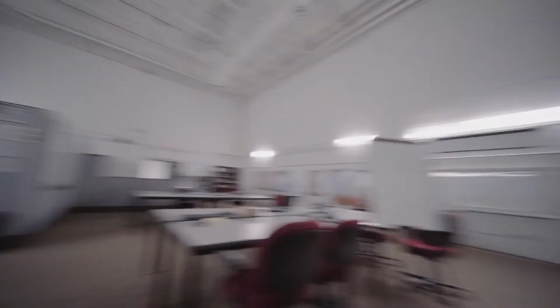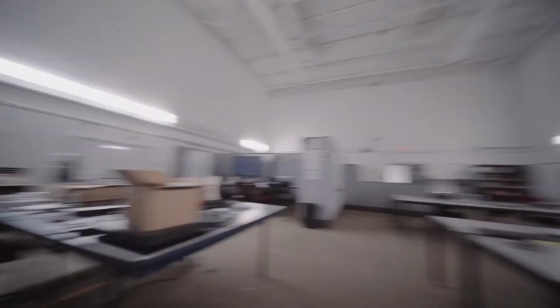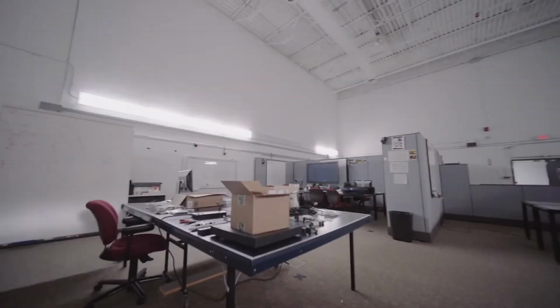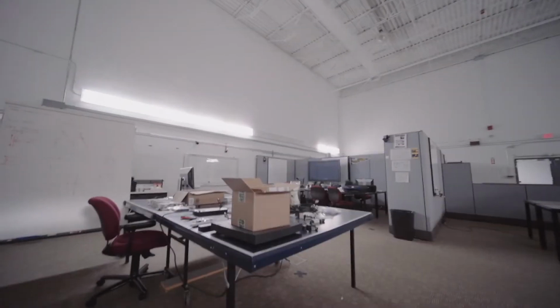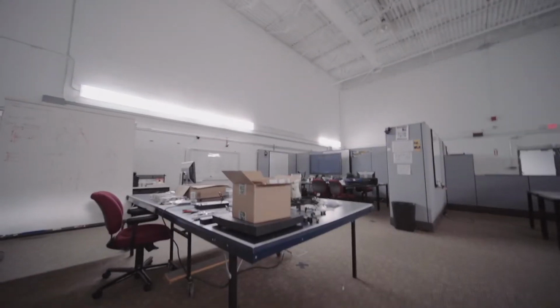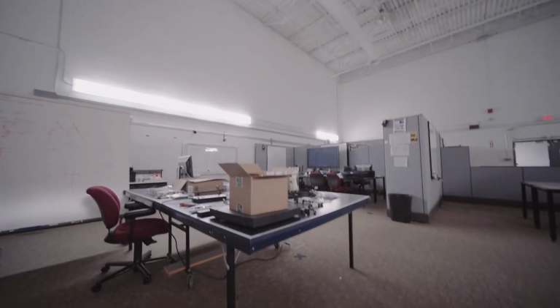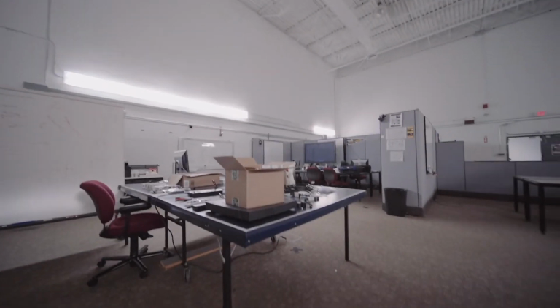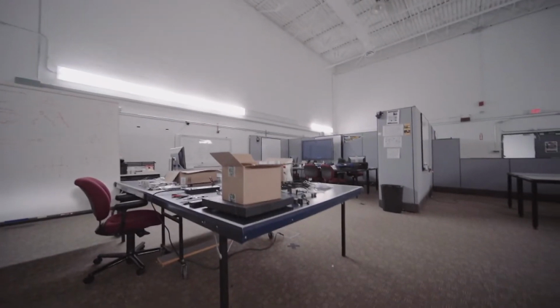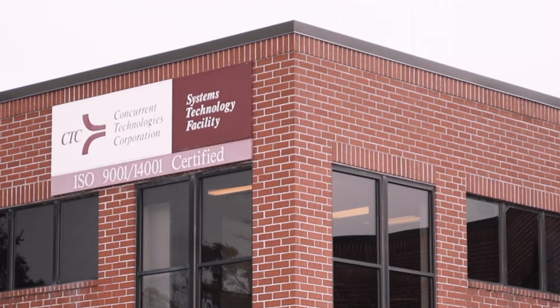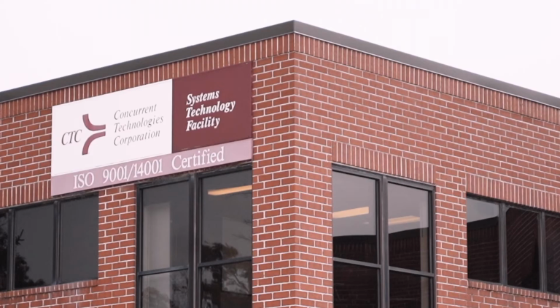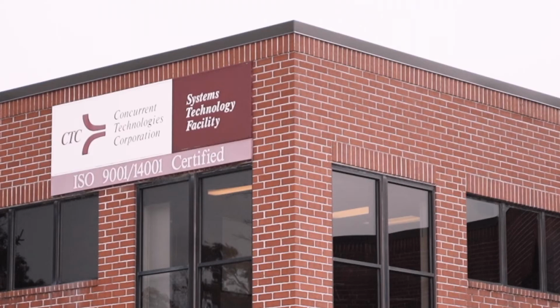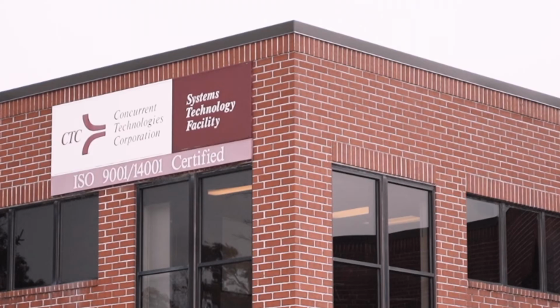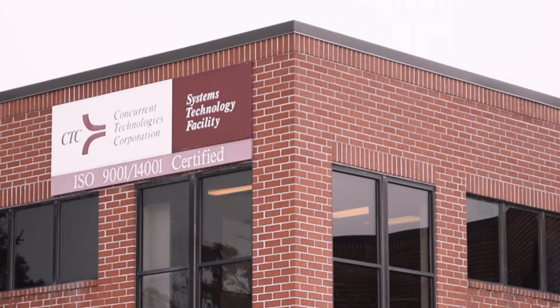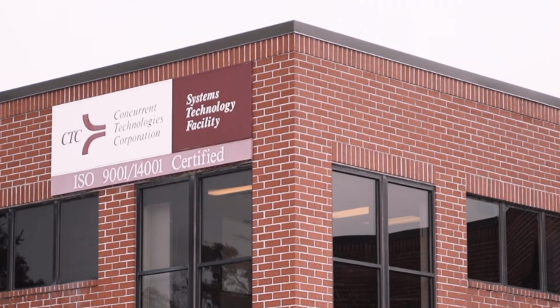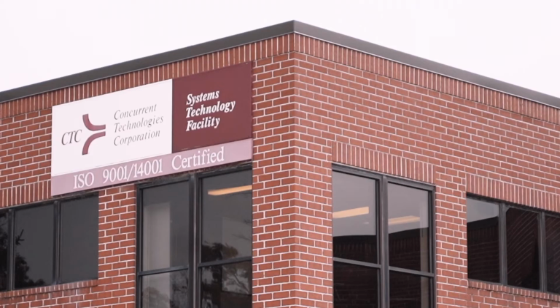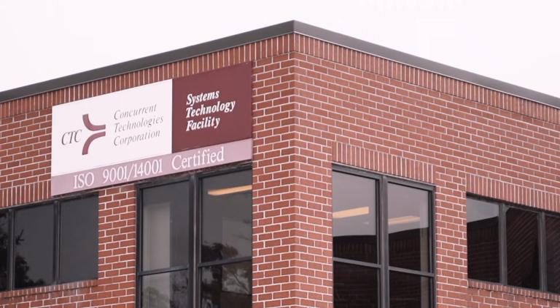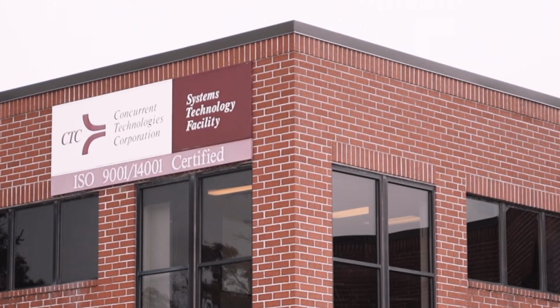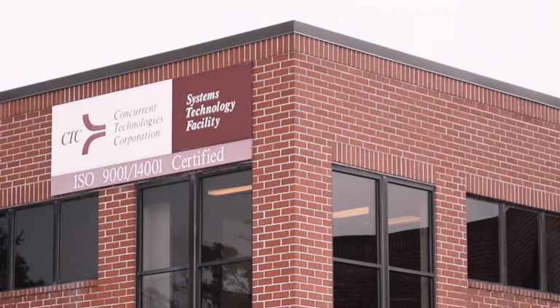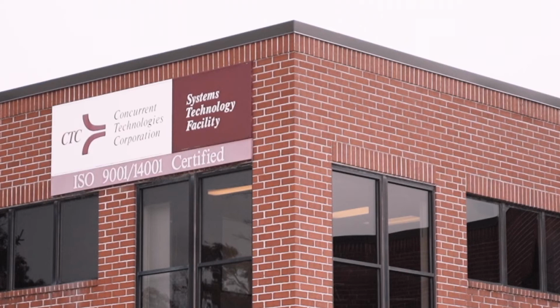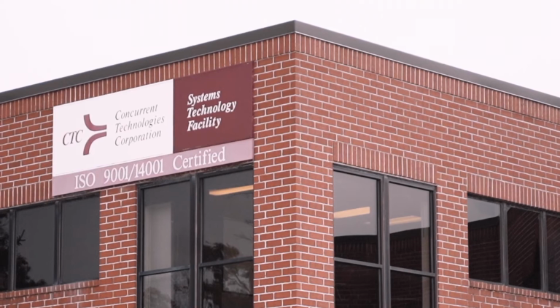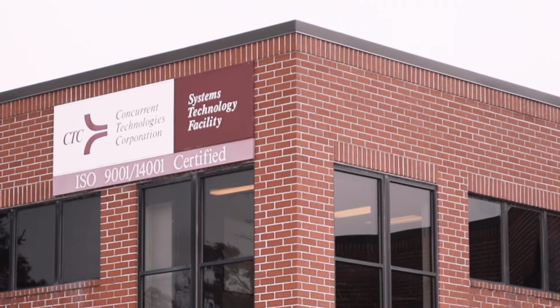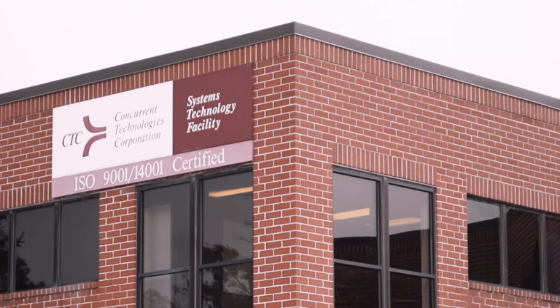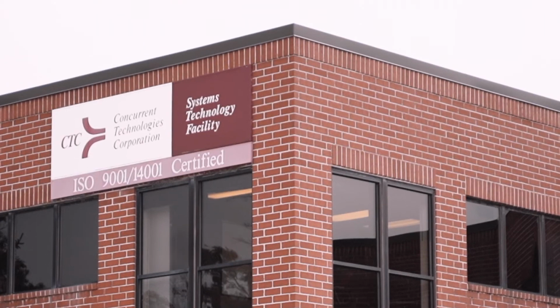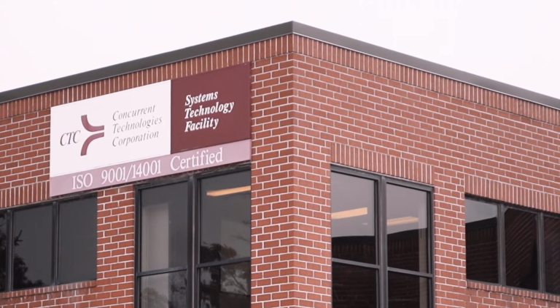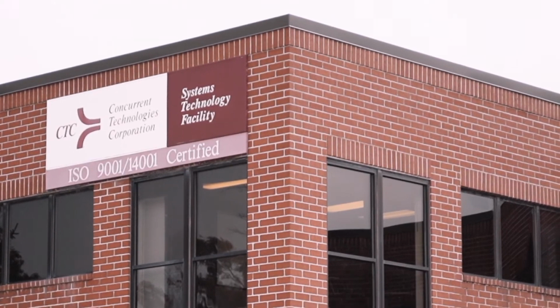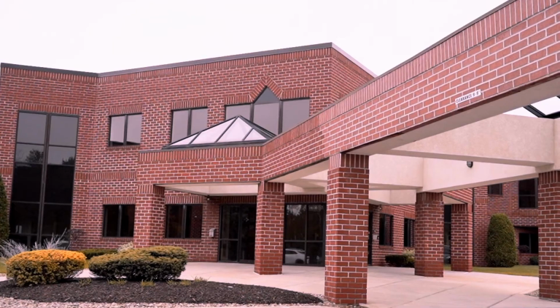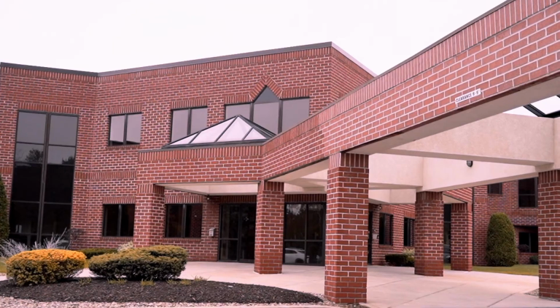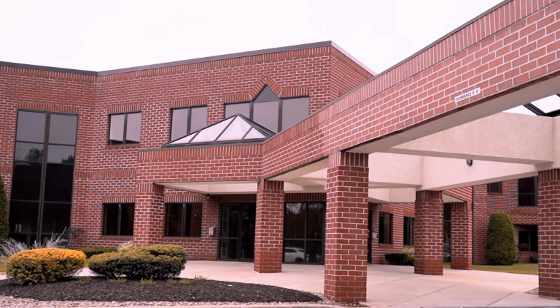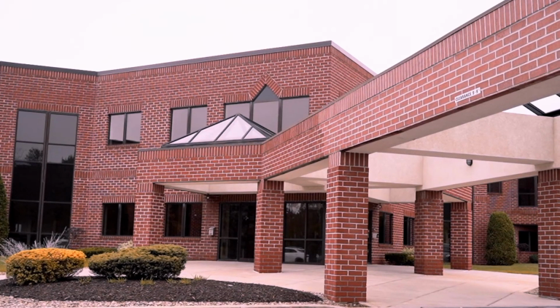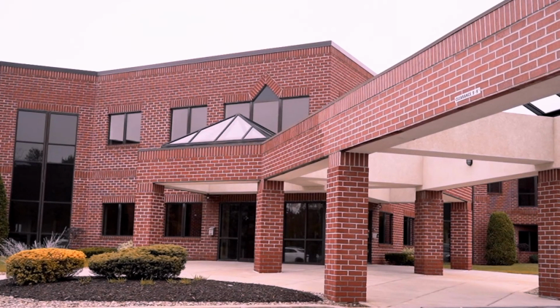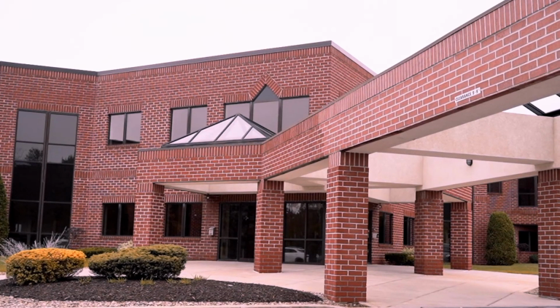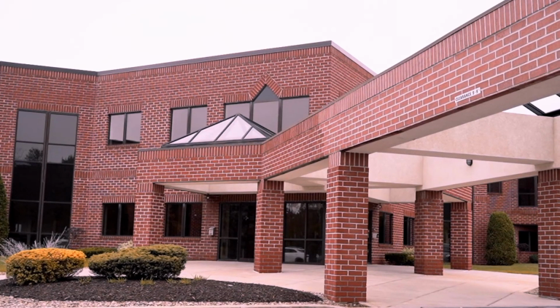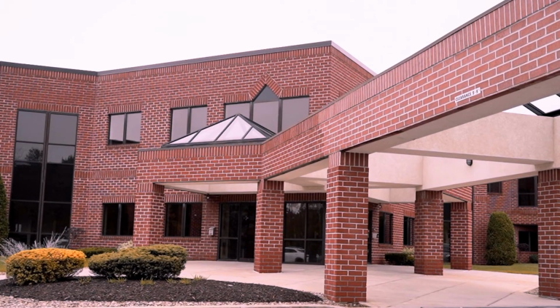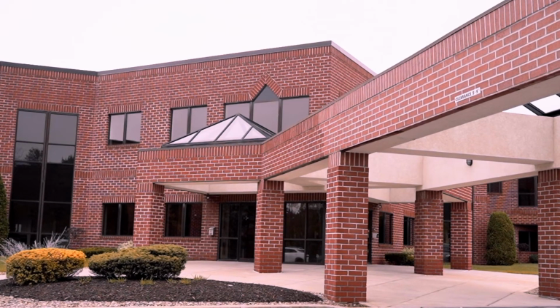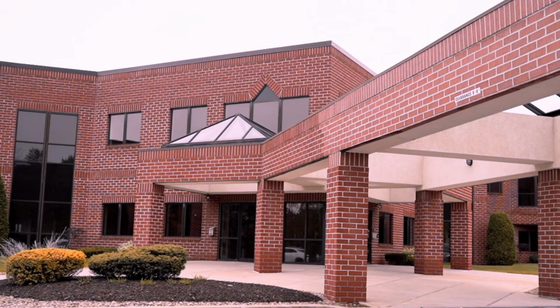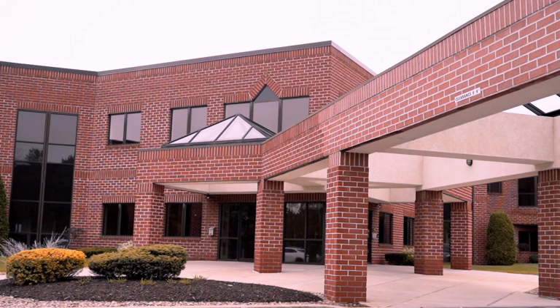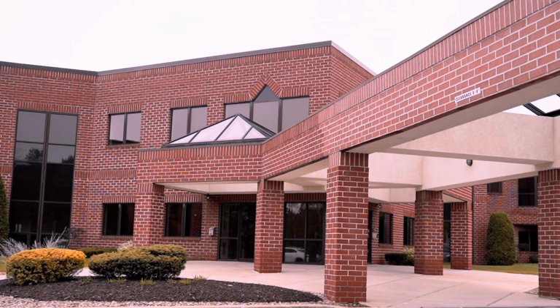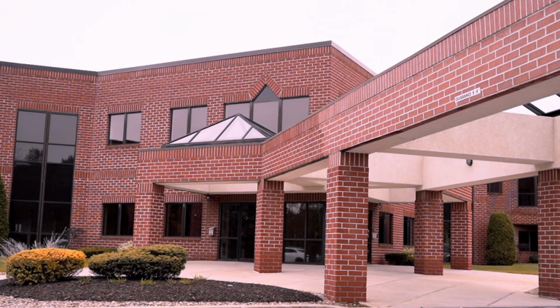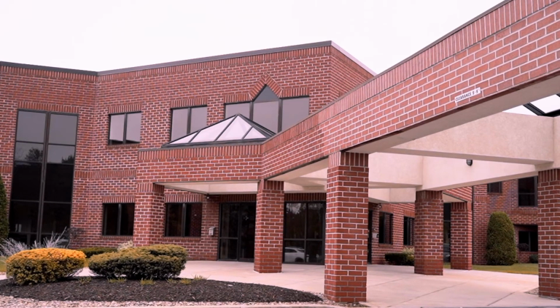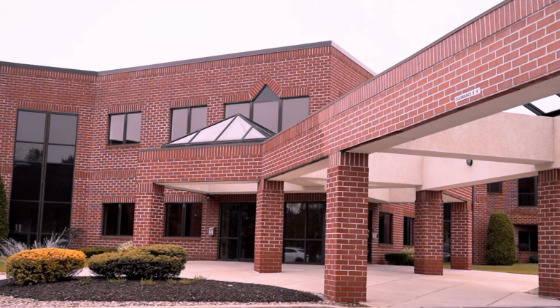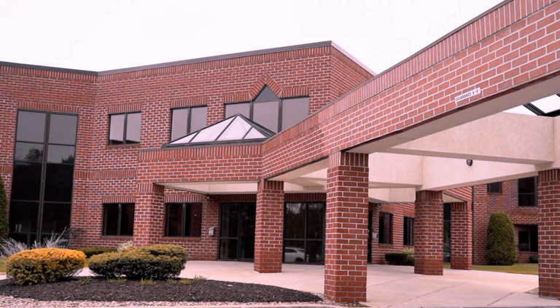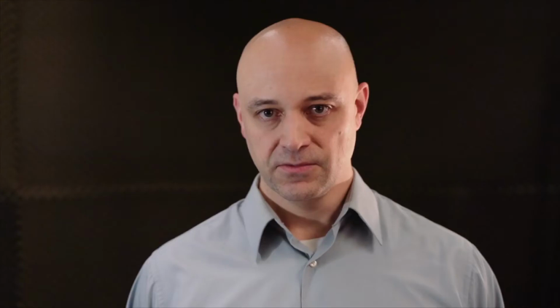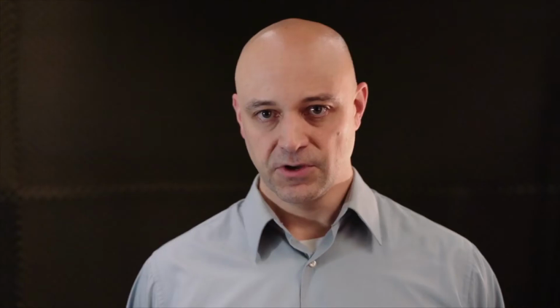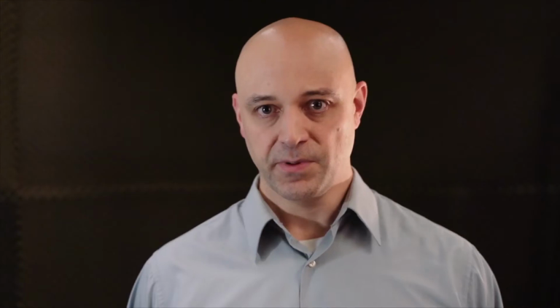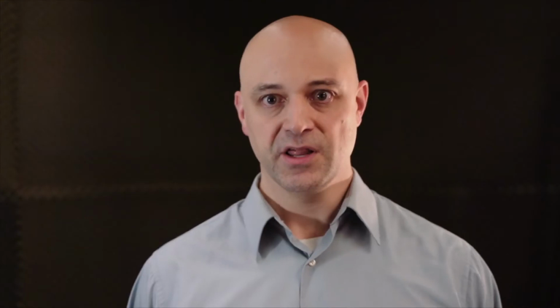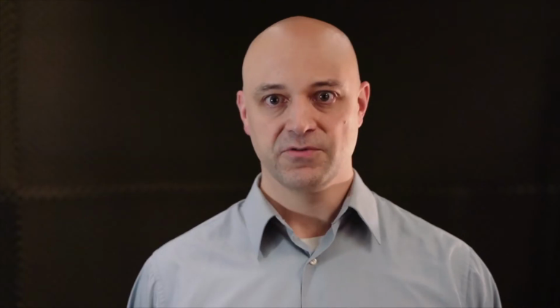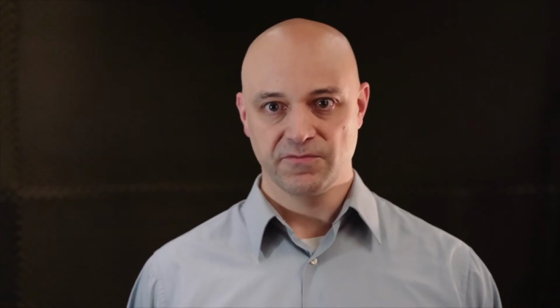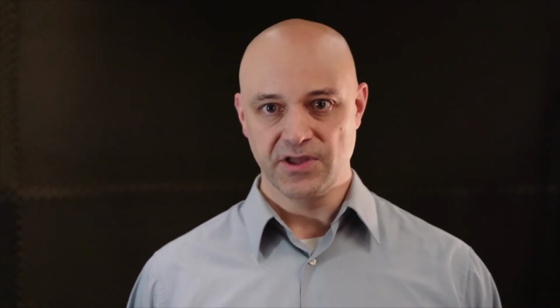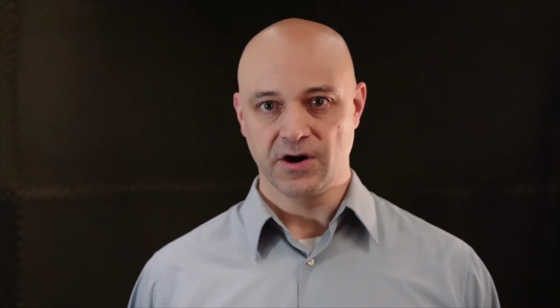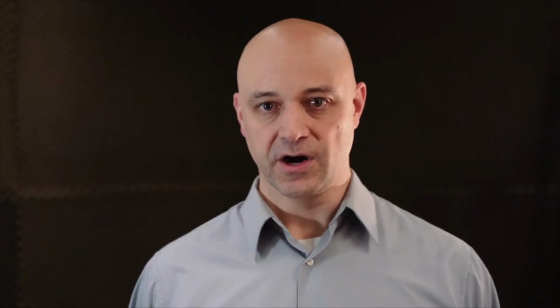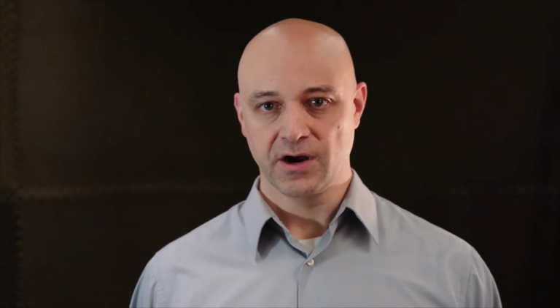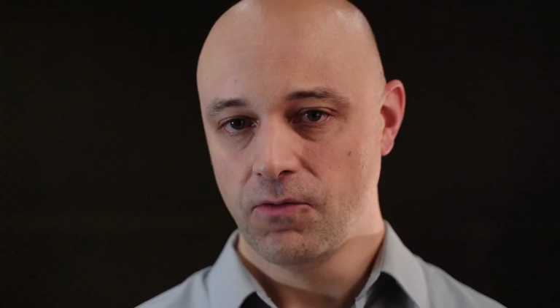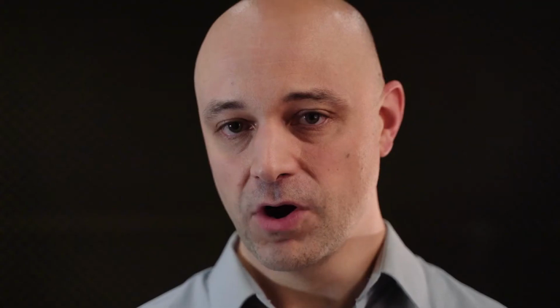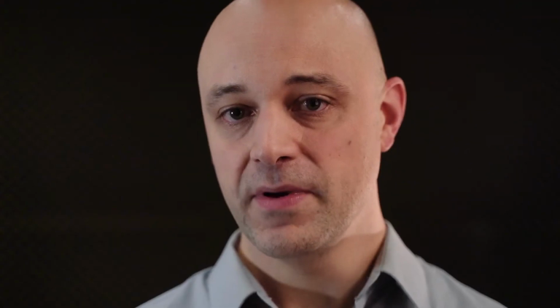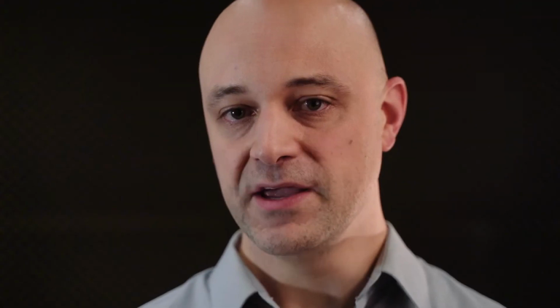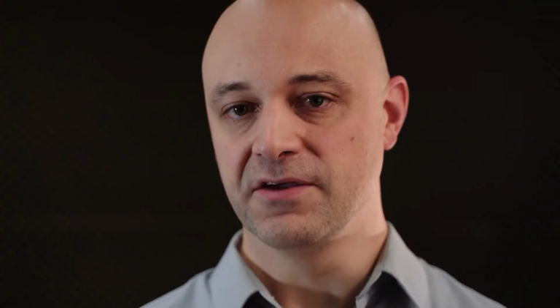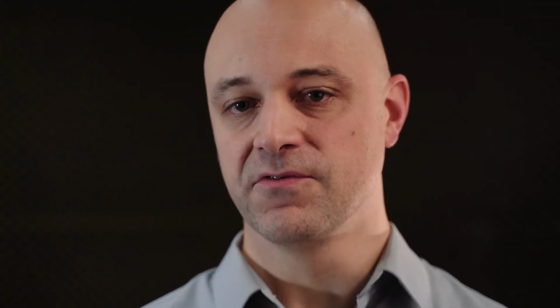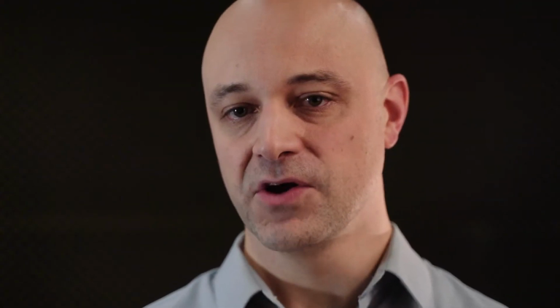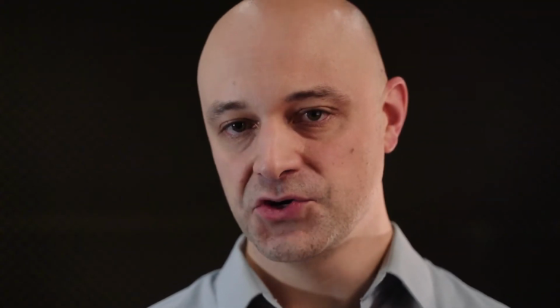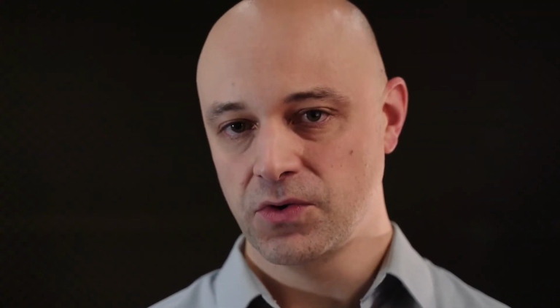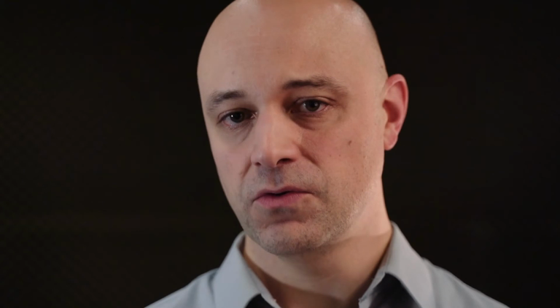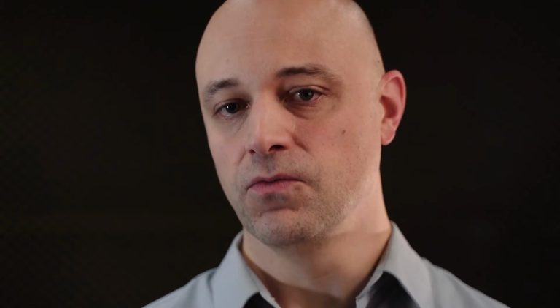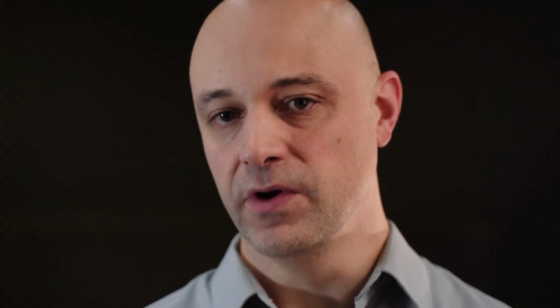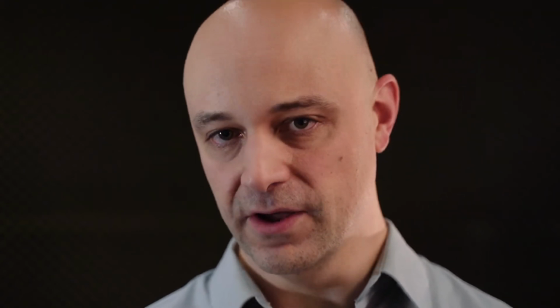Polyform VR is a patent-pending technology being developed by Concurrent Technologies Corporation. With Polyform VR, we're making virtual real.